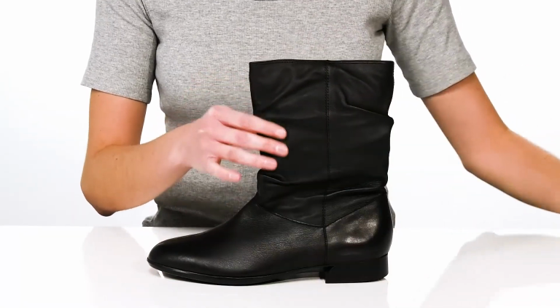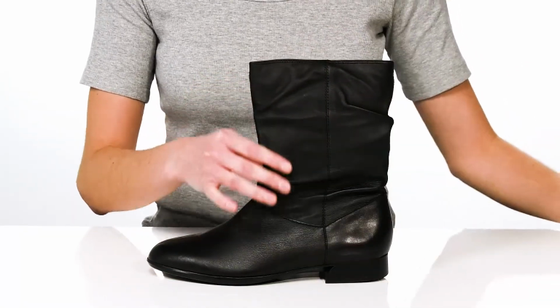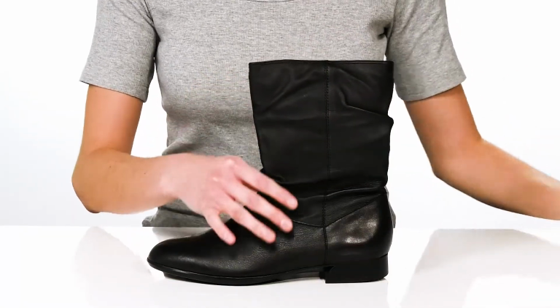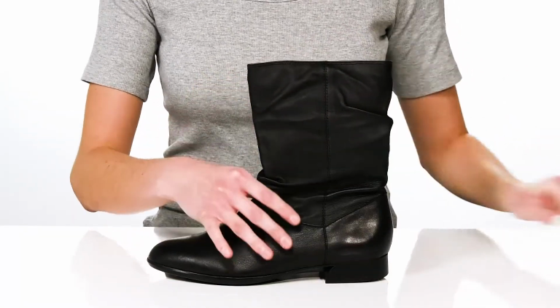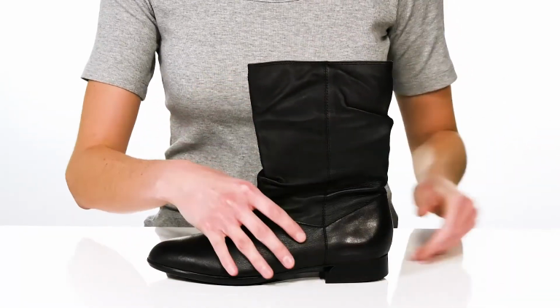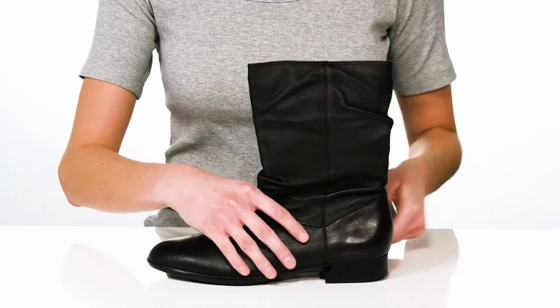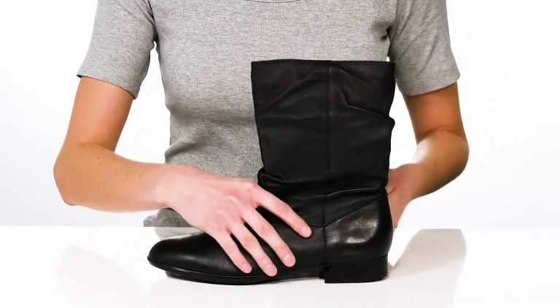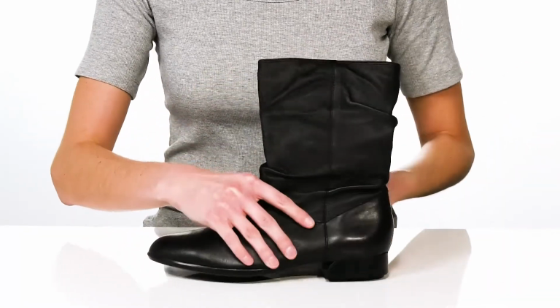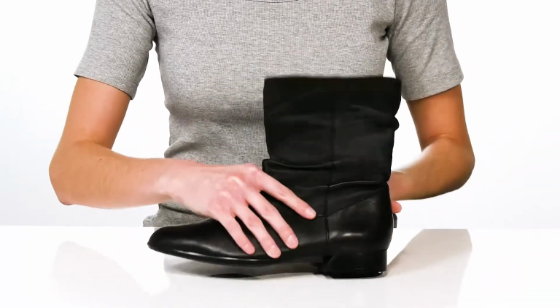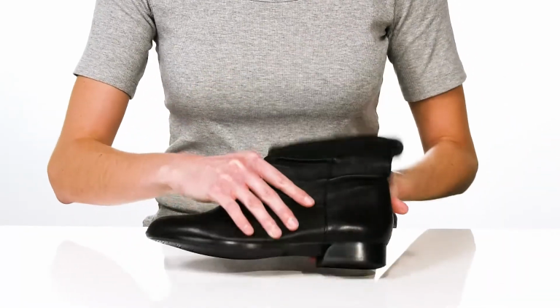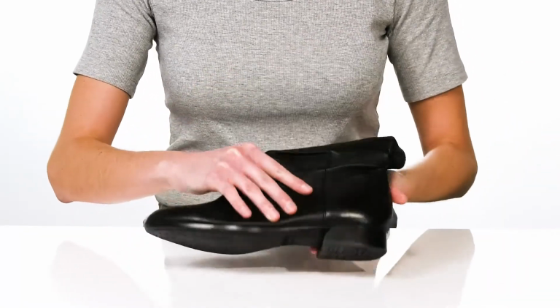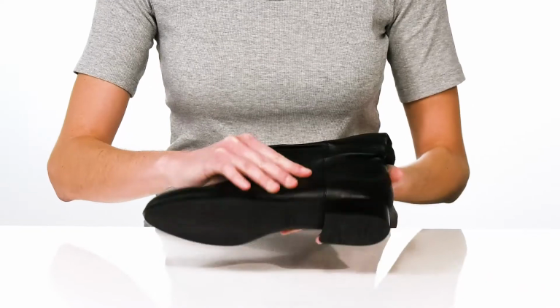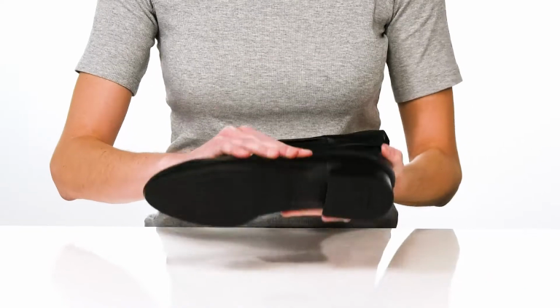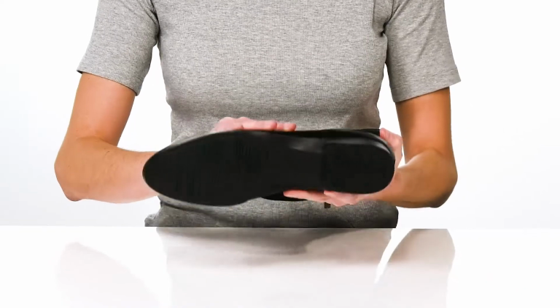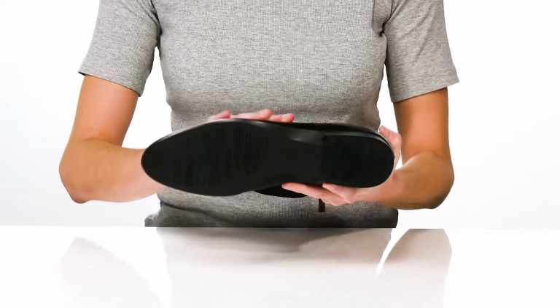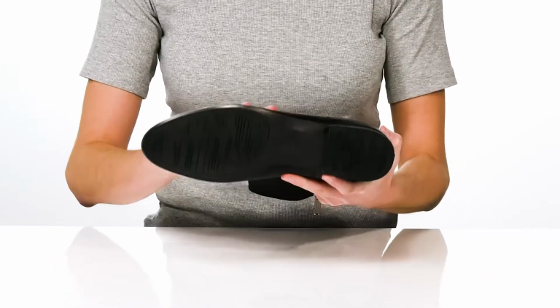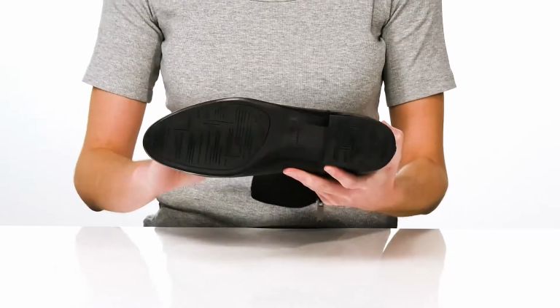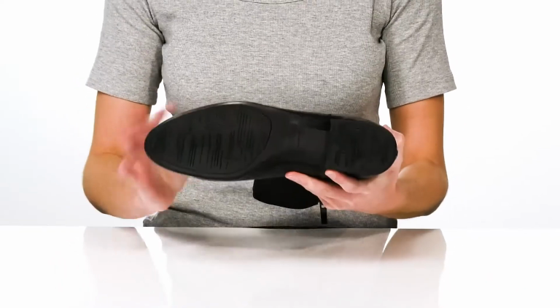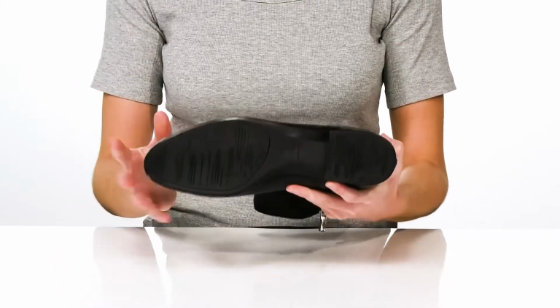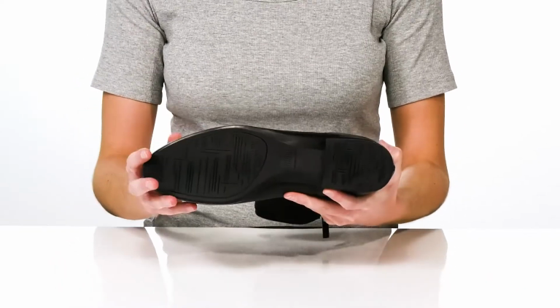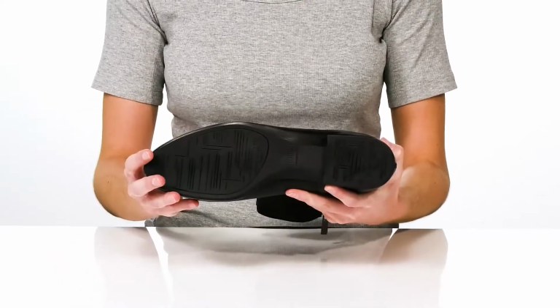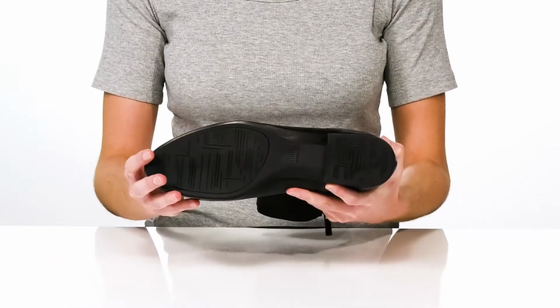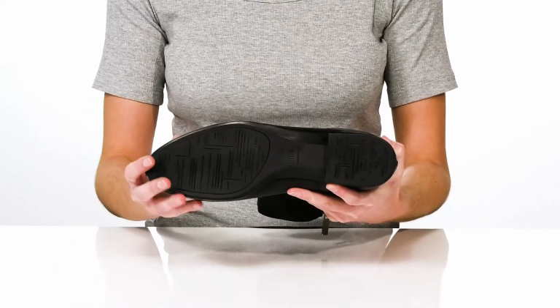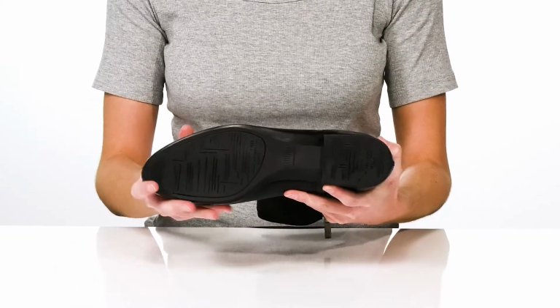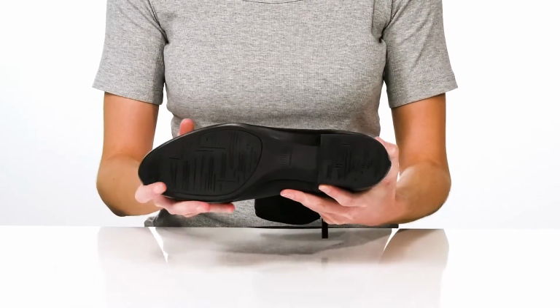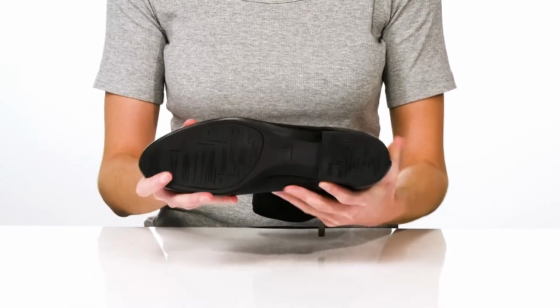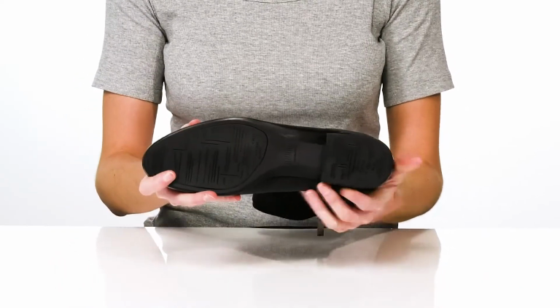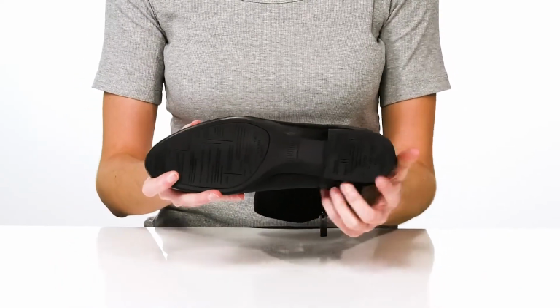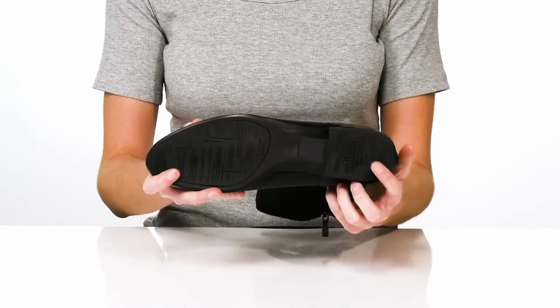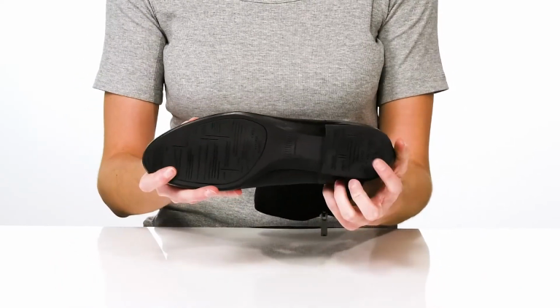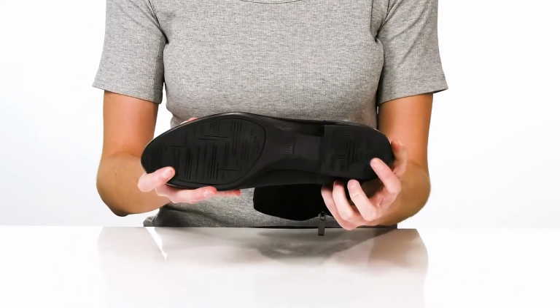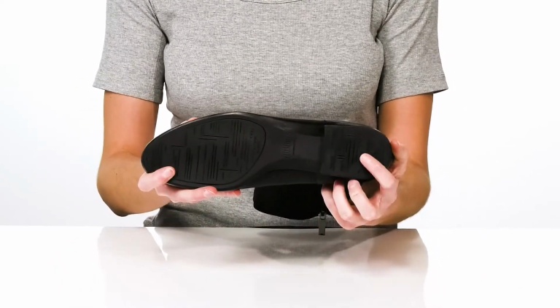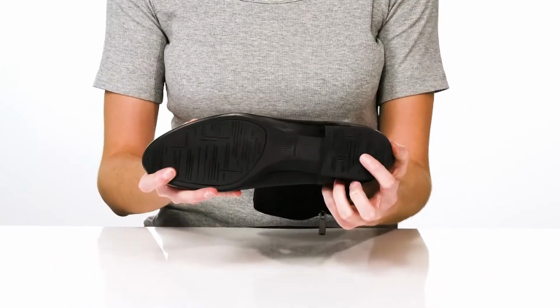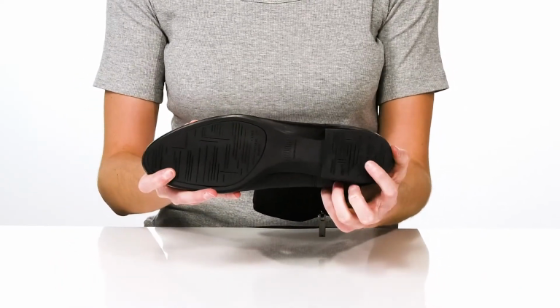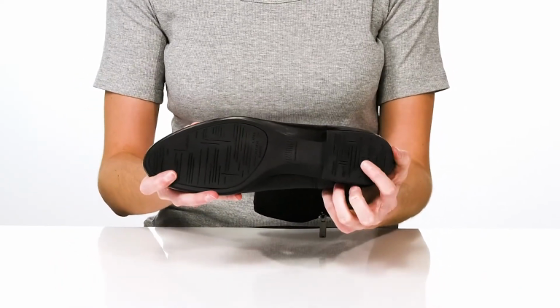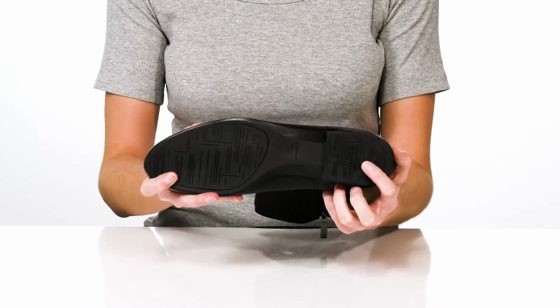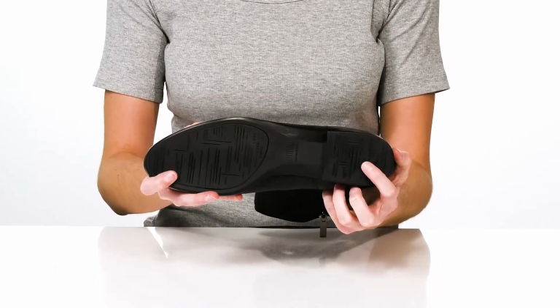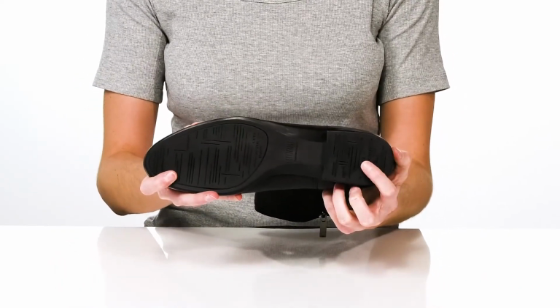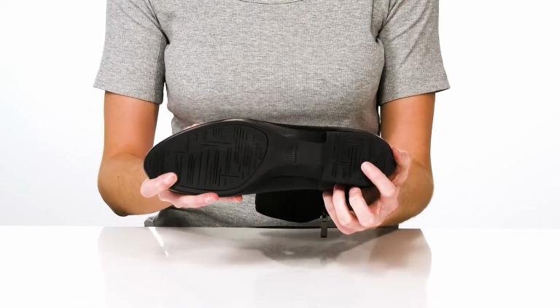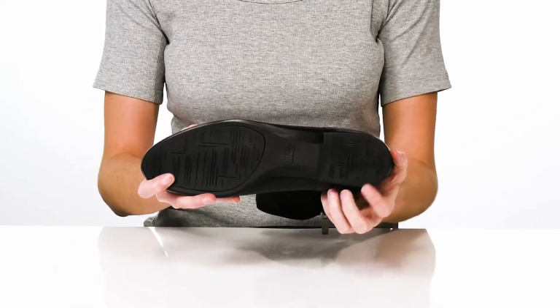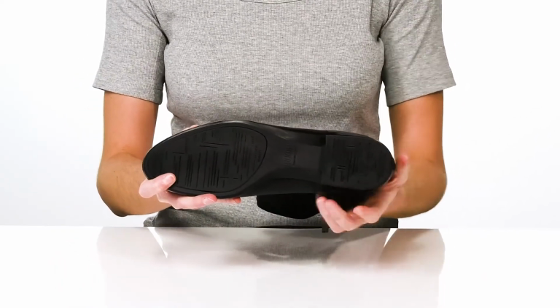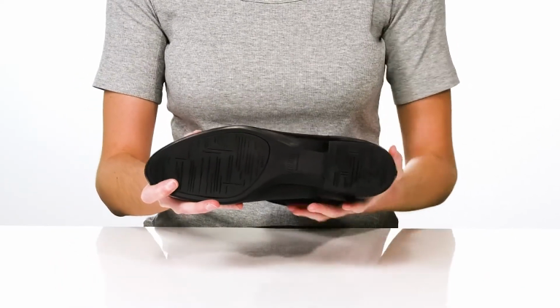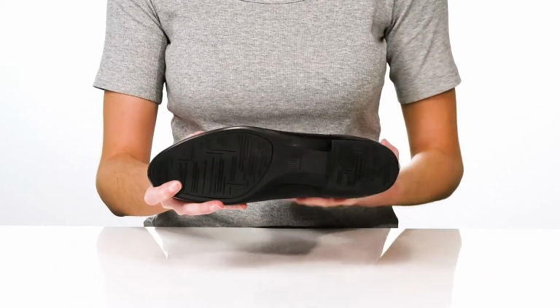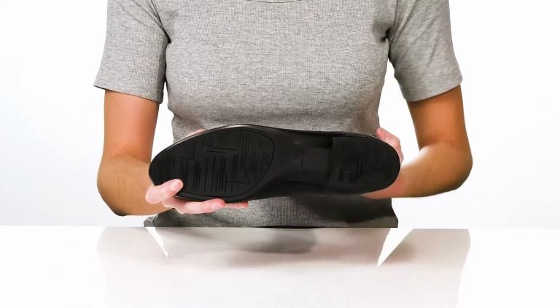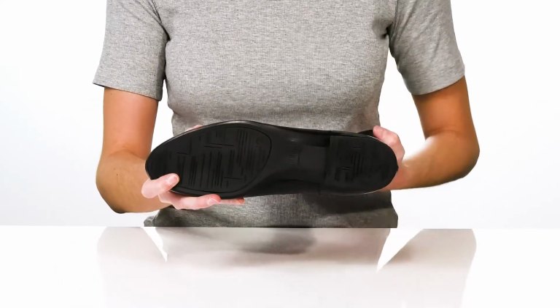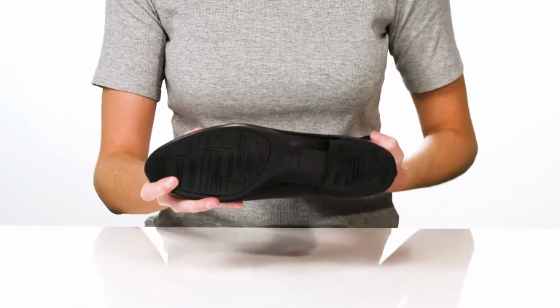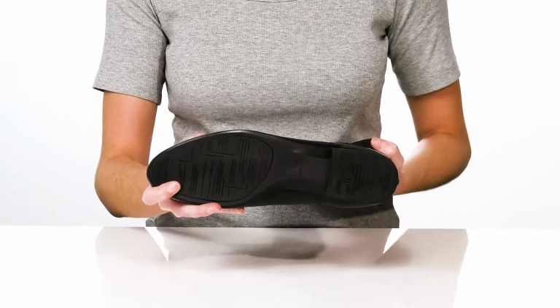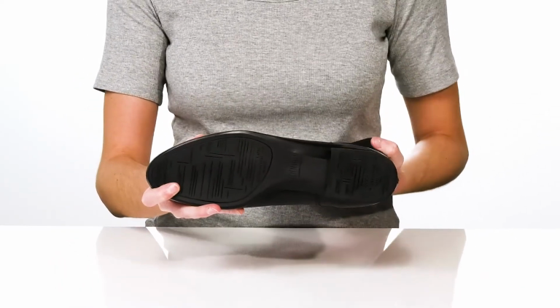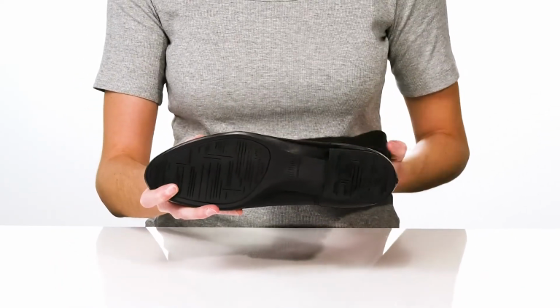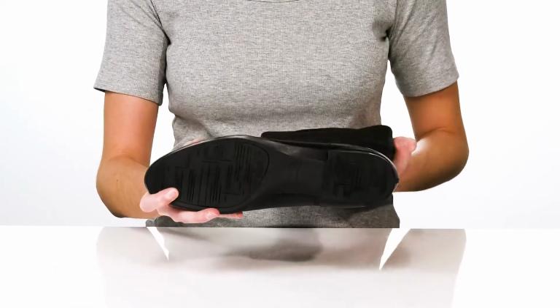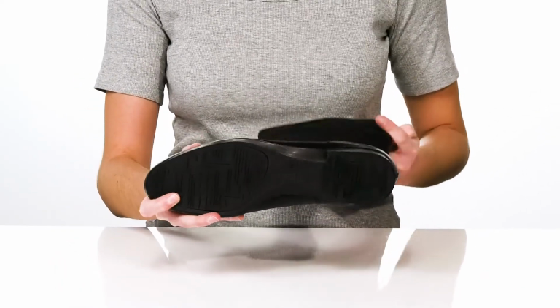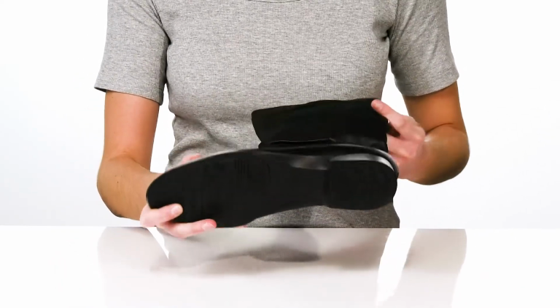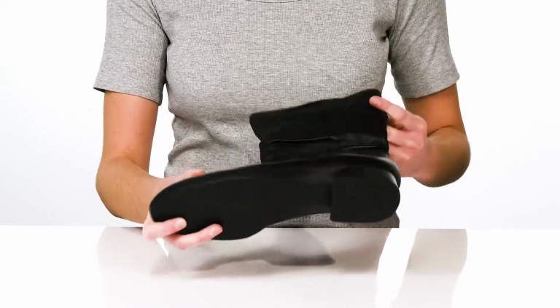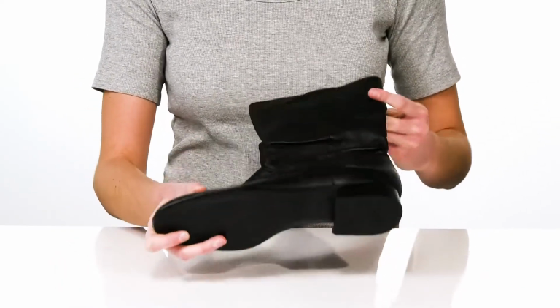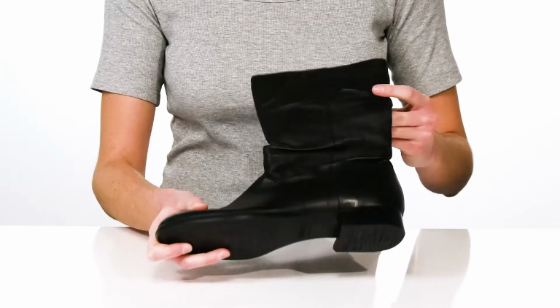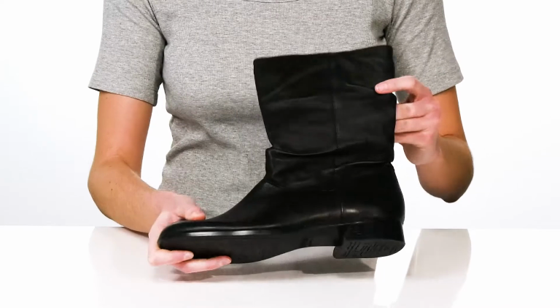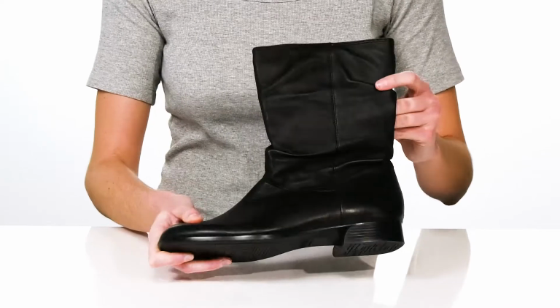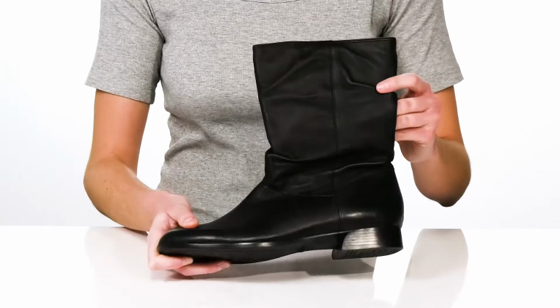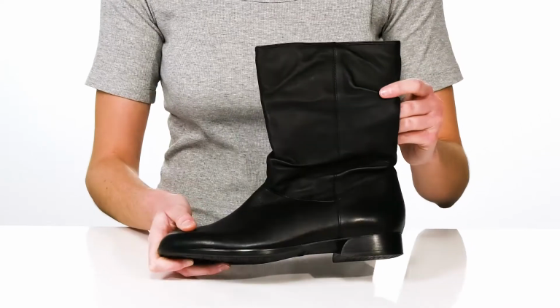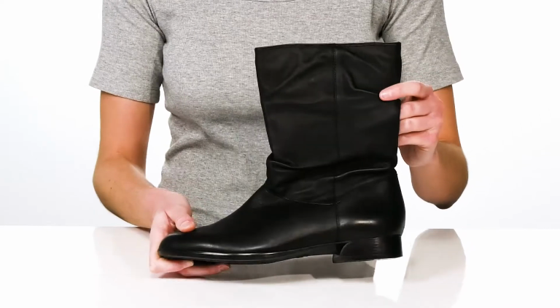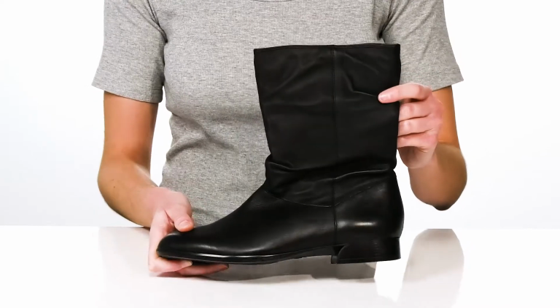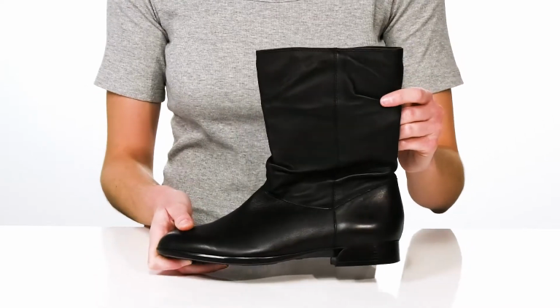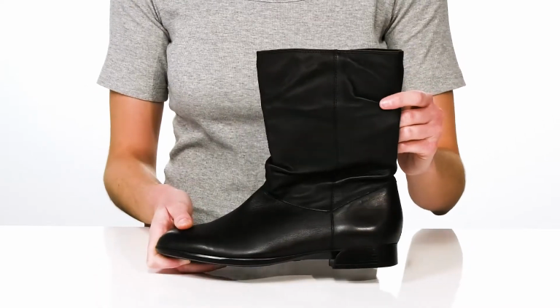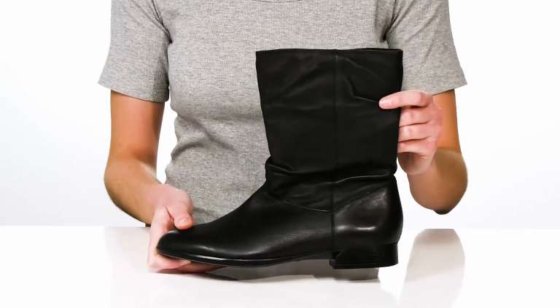It all sits on top of a natural latex outsole which has a shock-absorbing heel to help reduce the stress put on your joints.